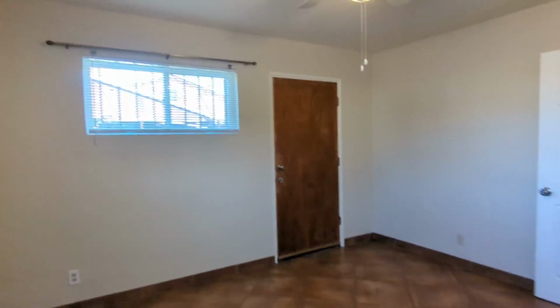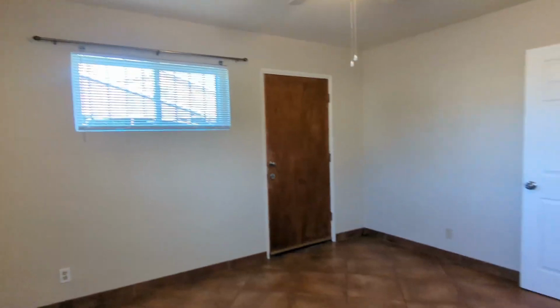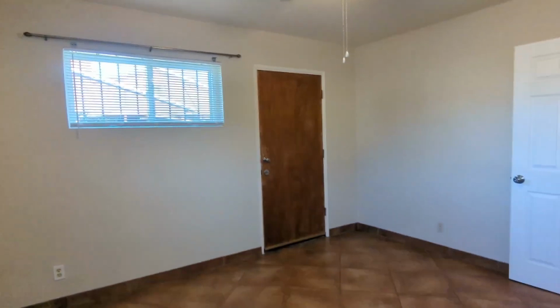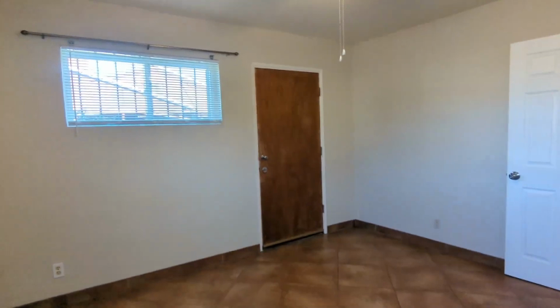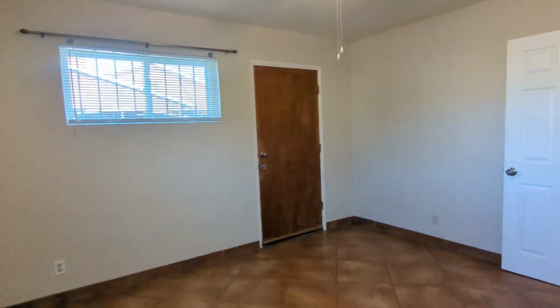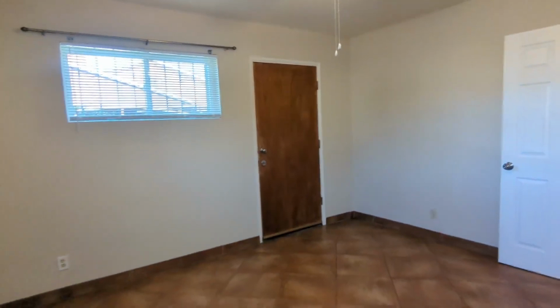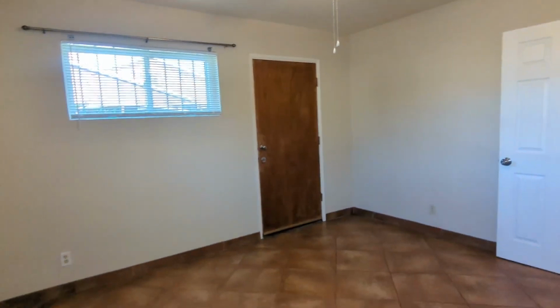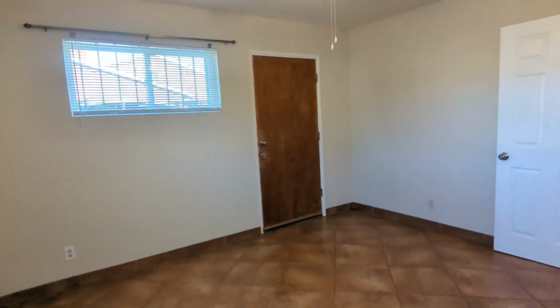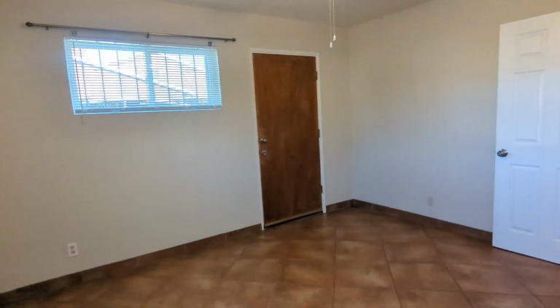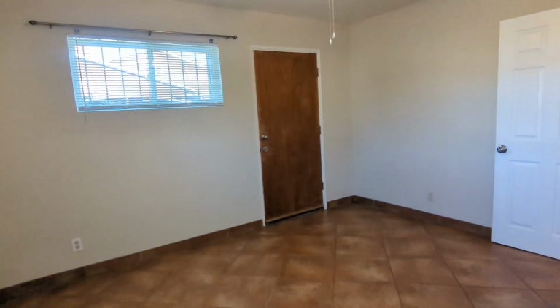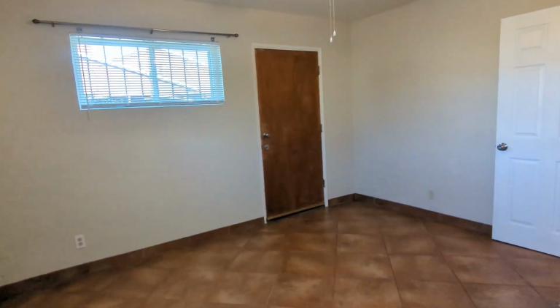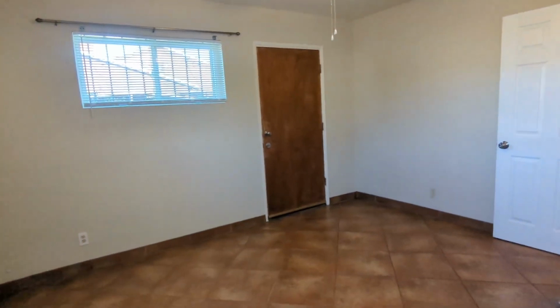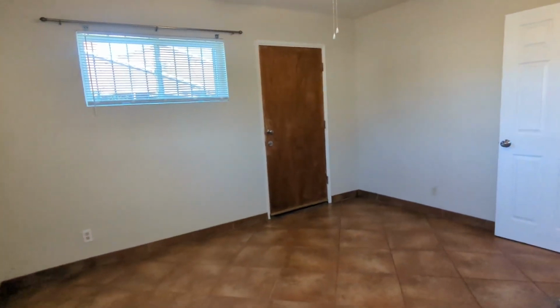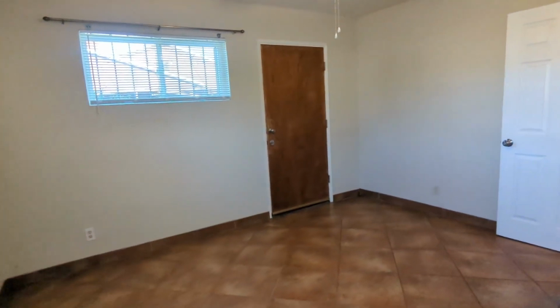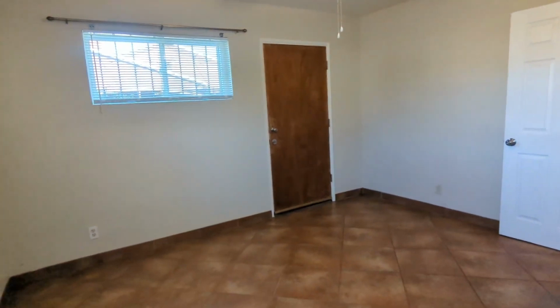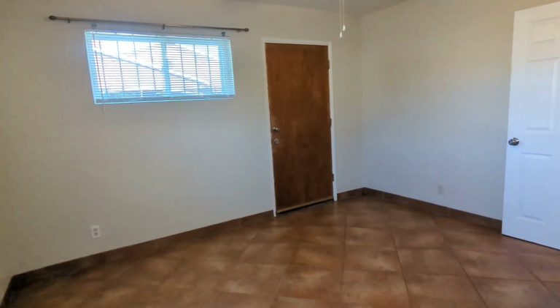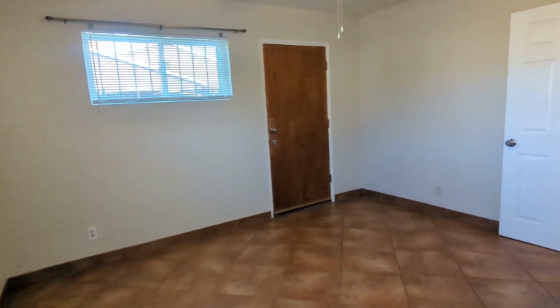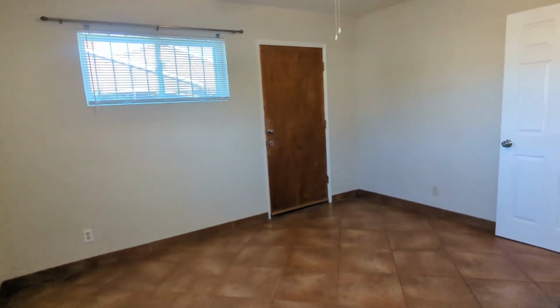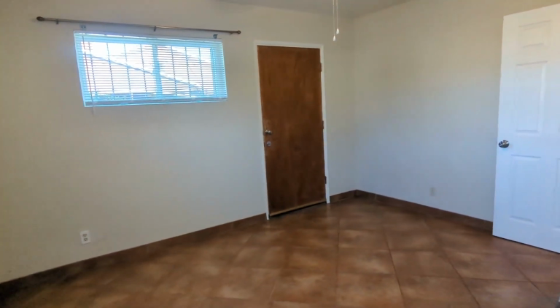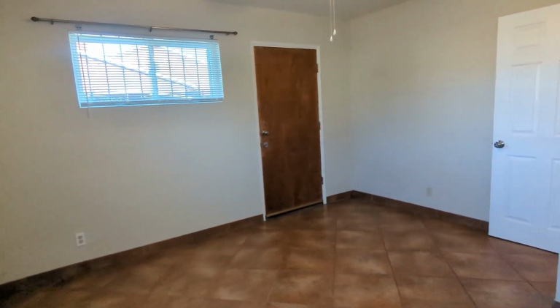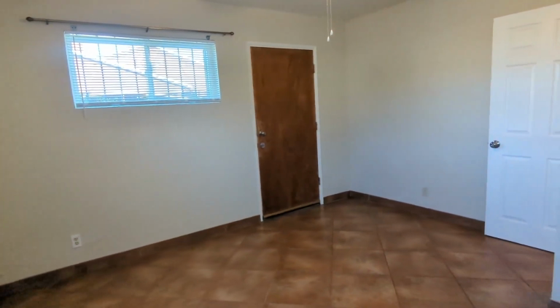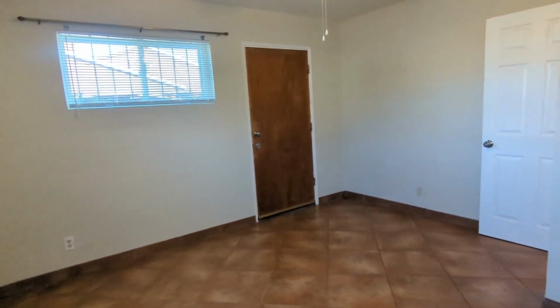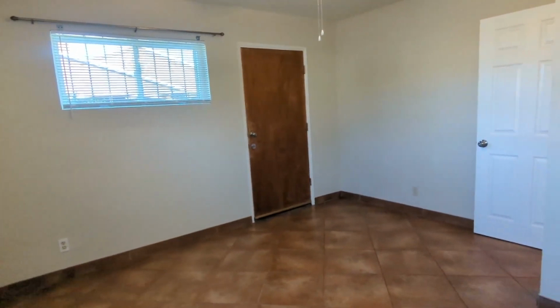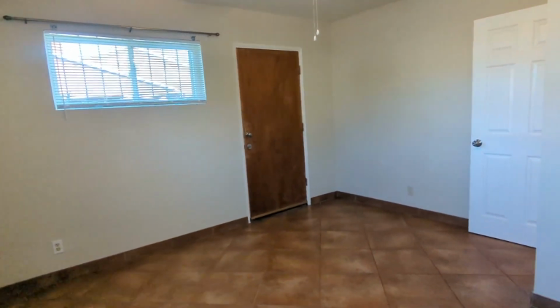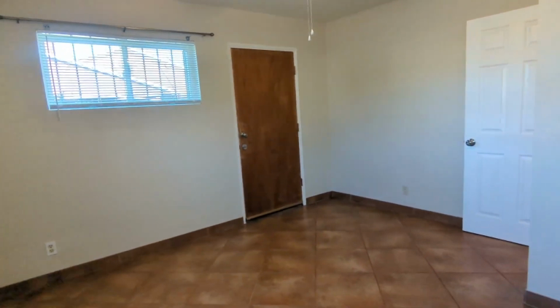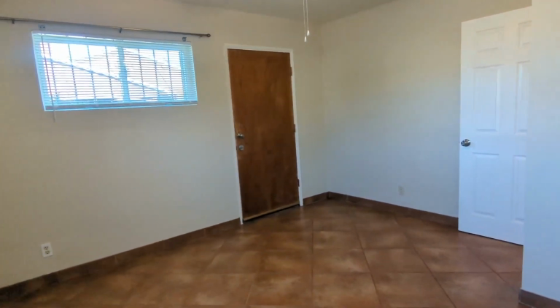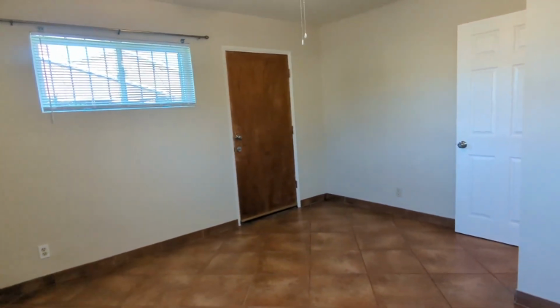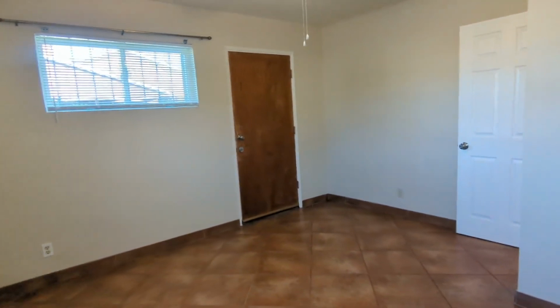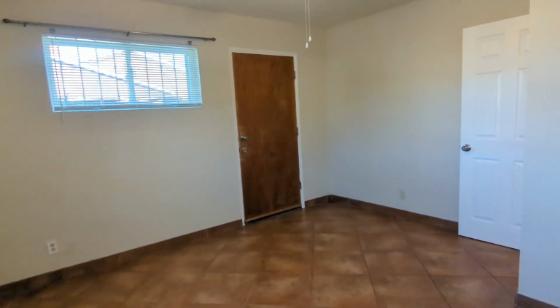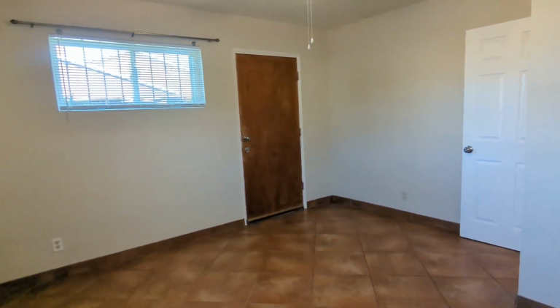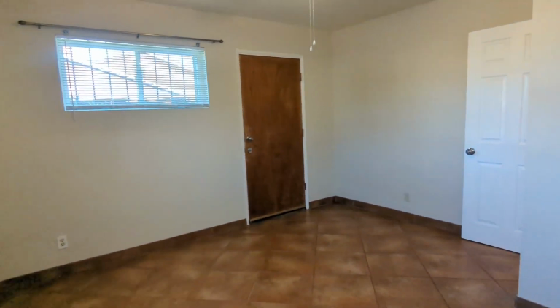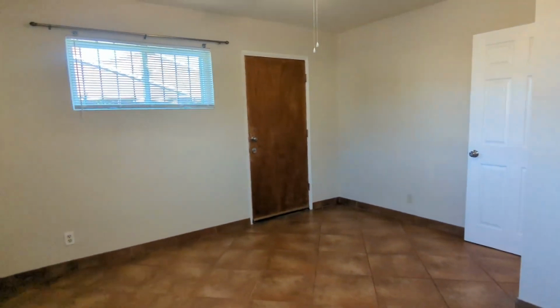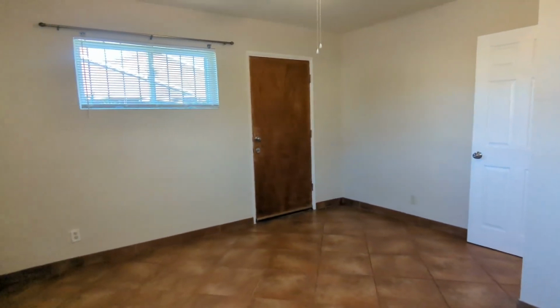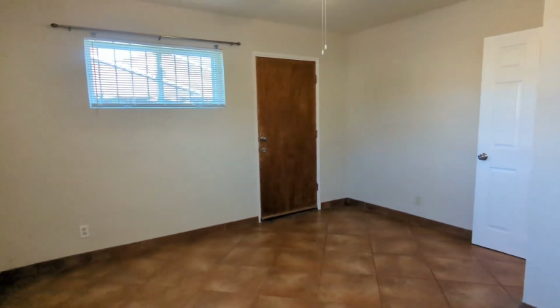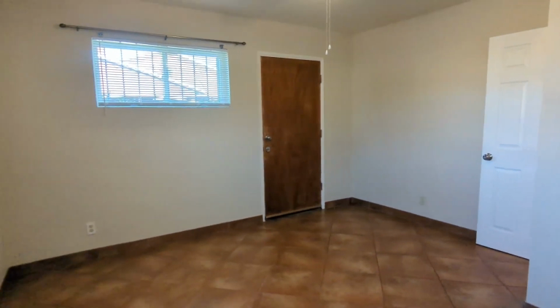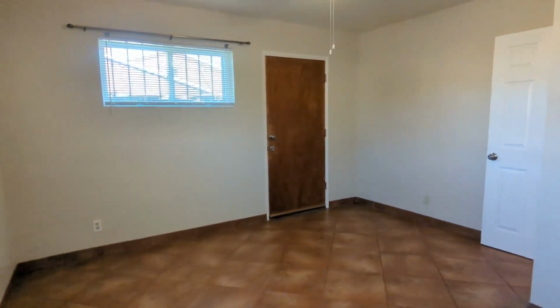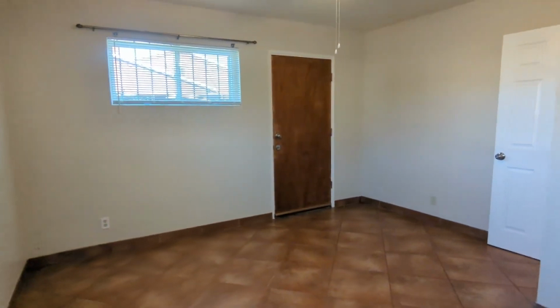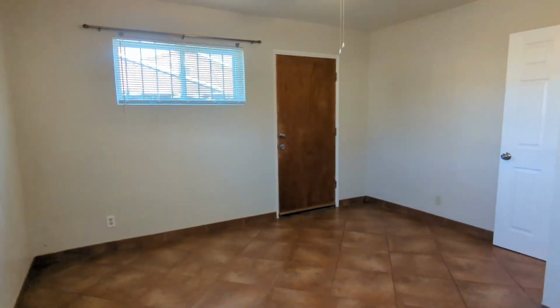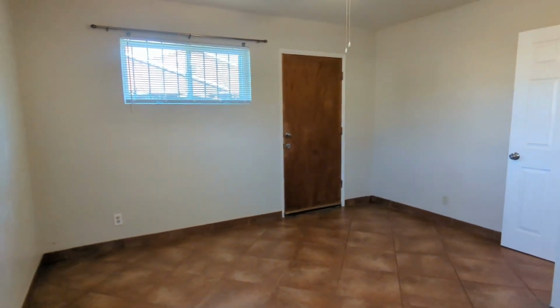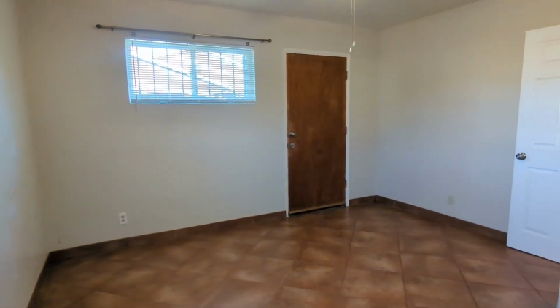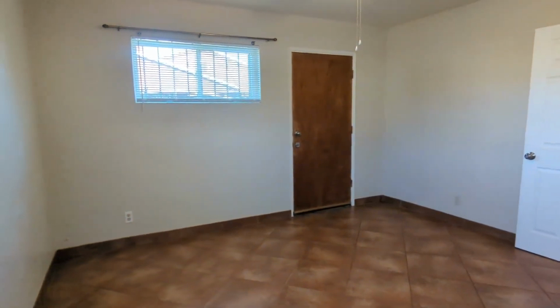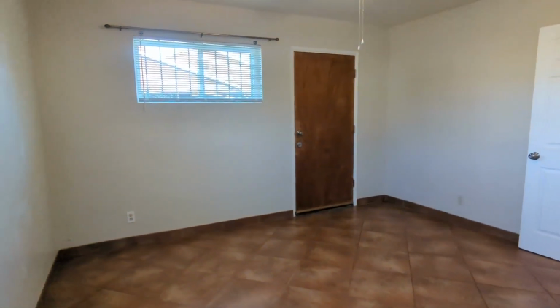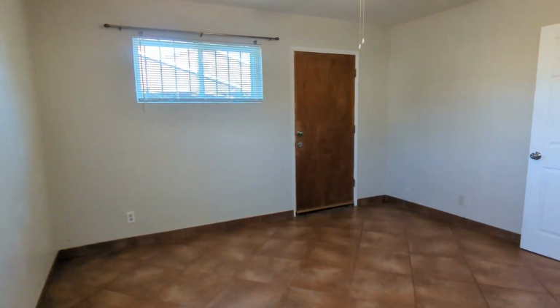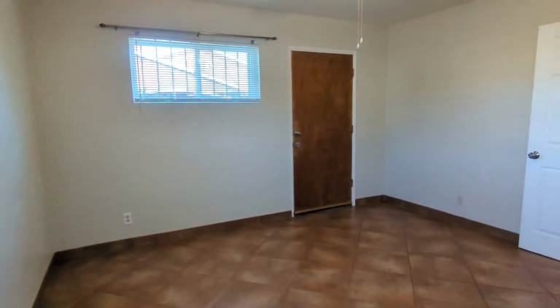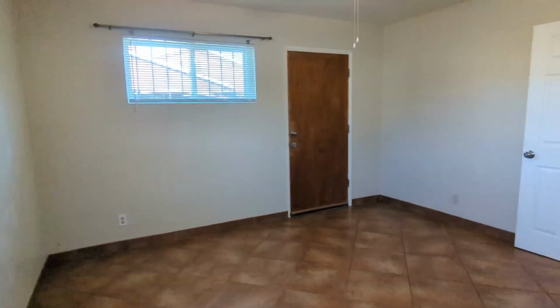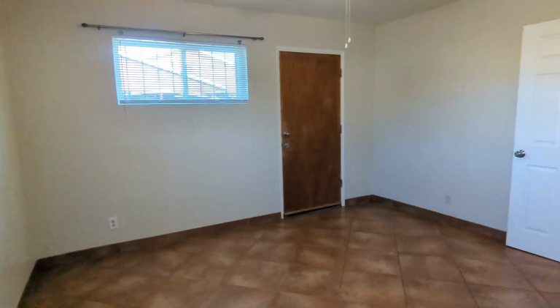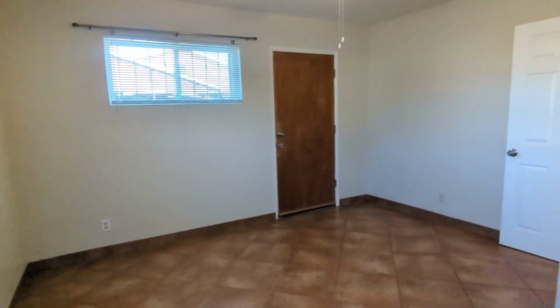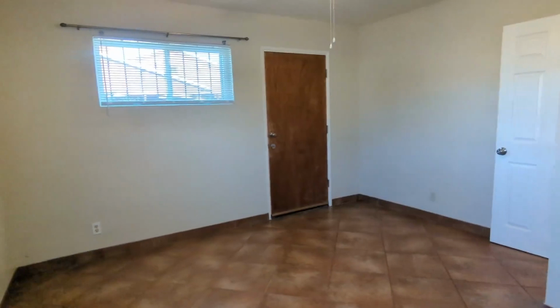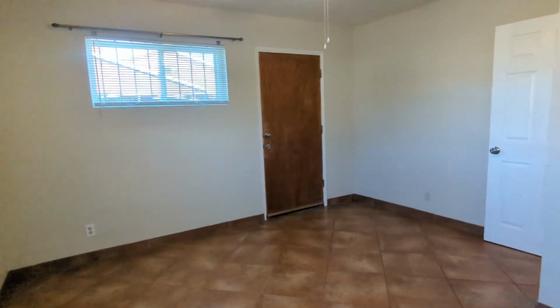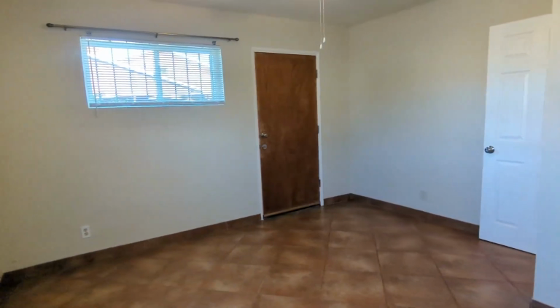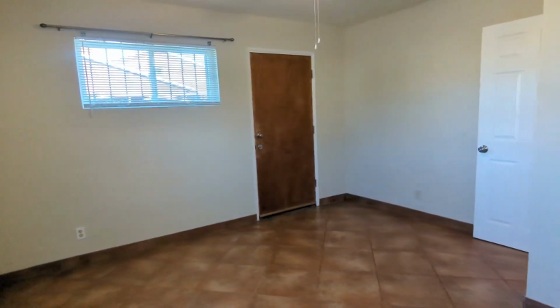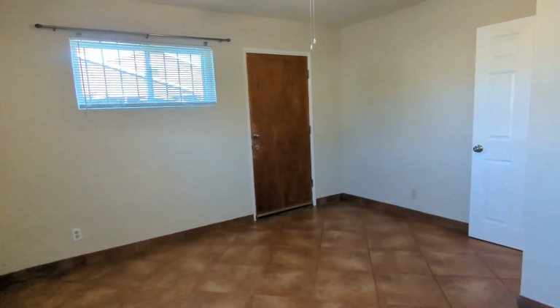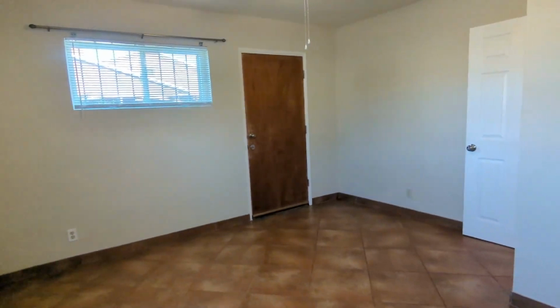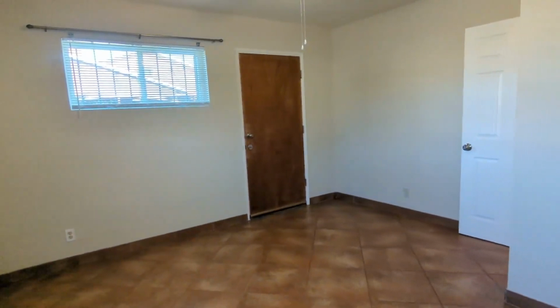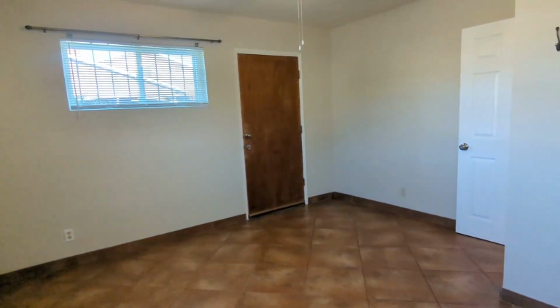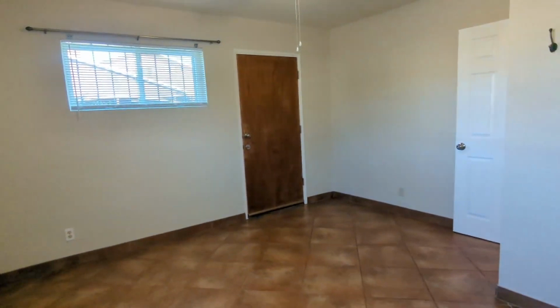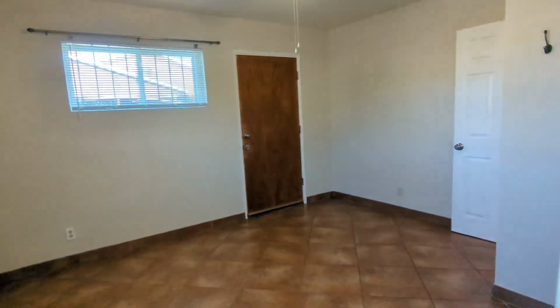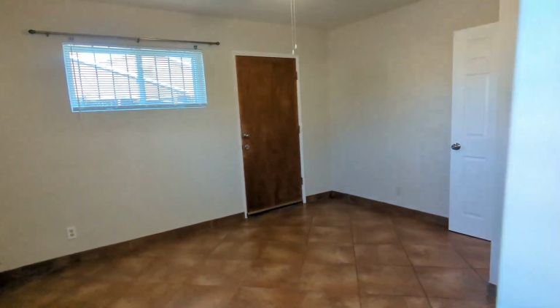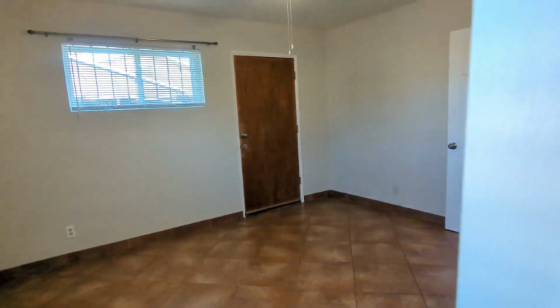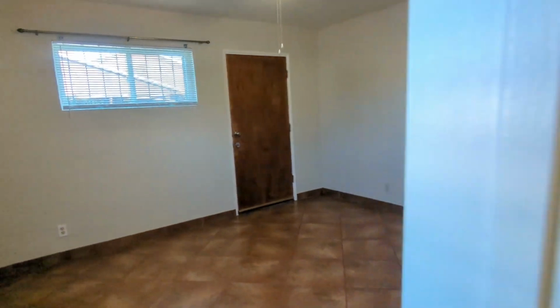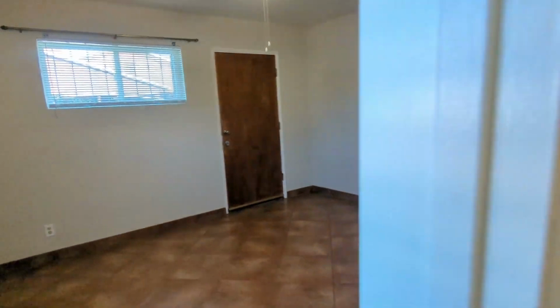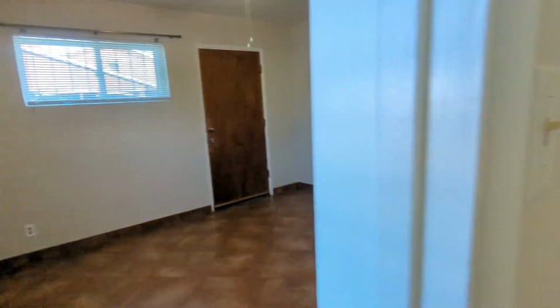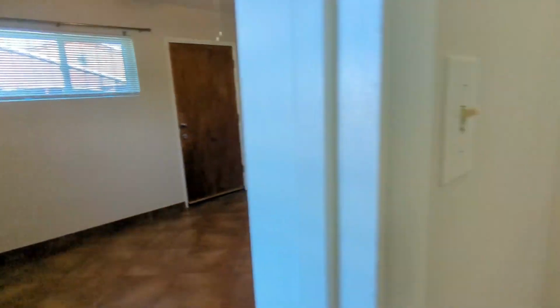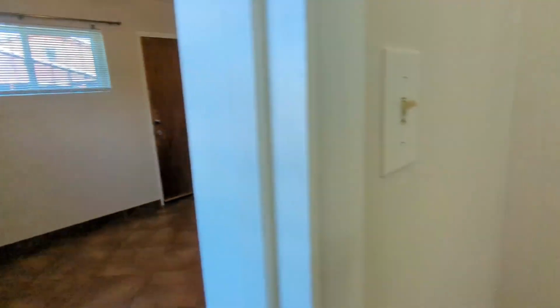Welcome. I'm Embo with Habitation Realty. We're going to be showing you this nice three-bedroom, one-and-a-half bathroom.